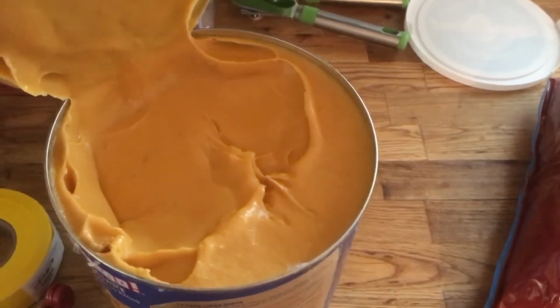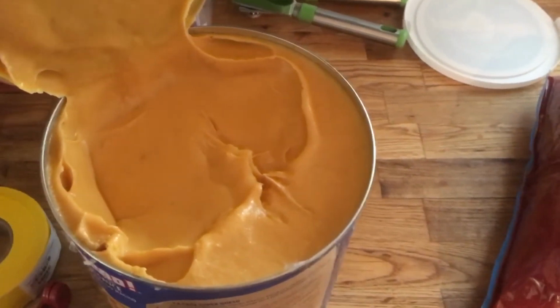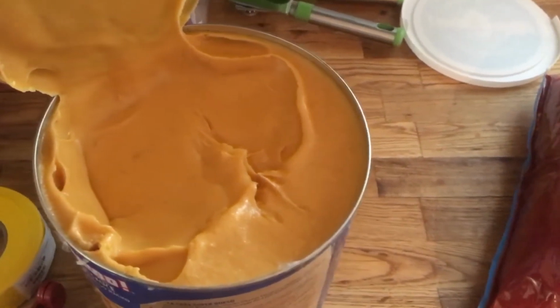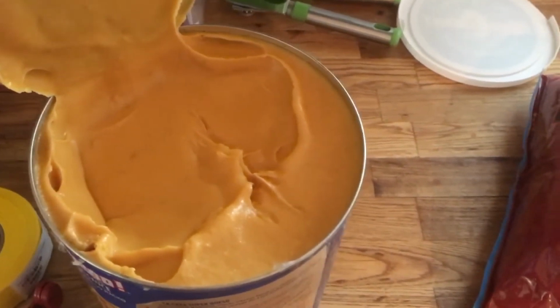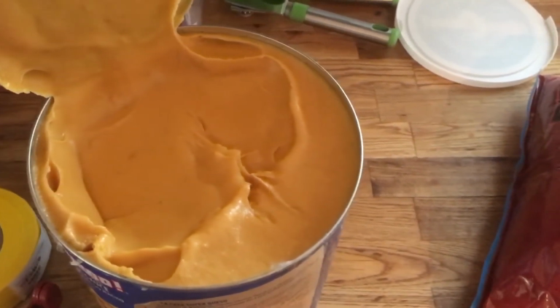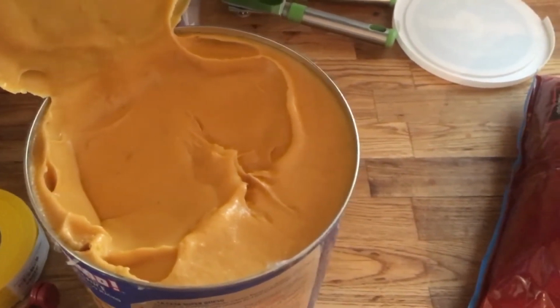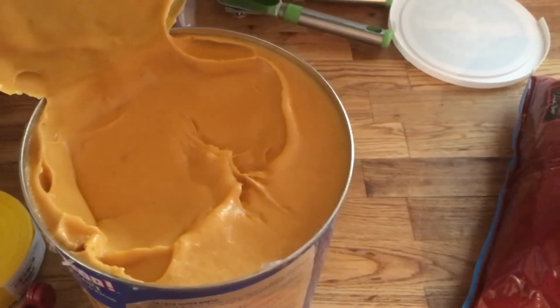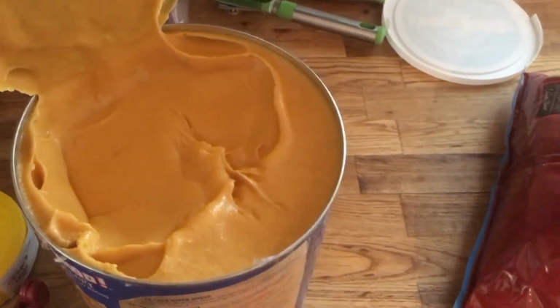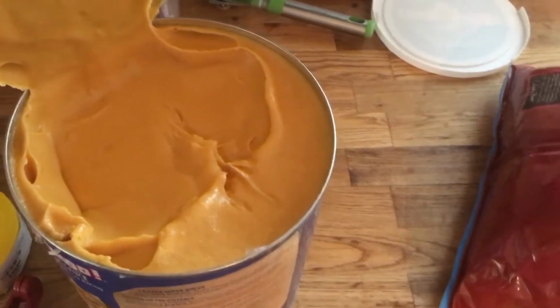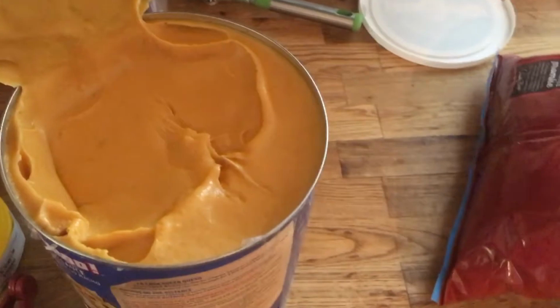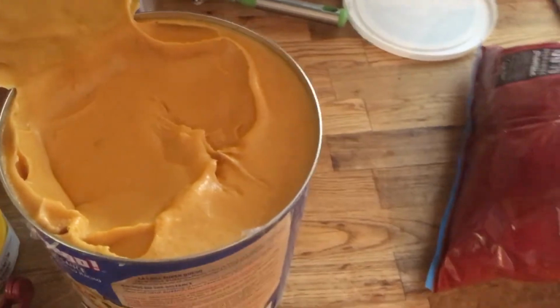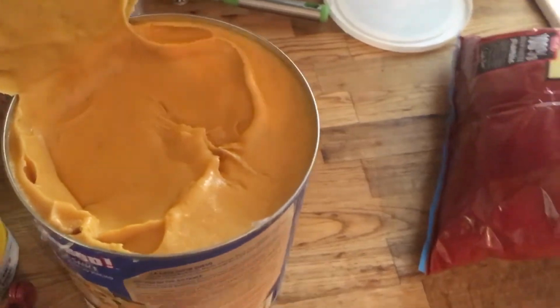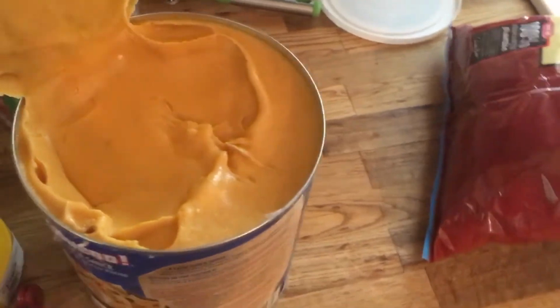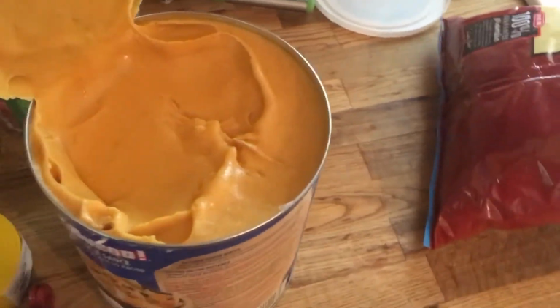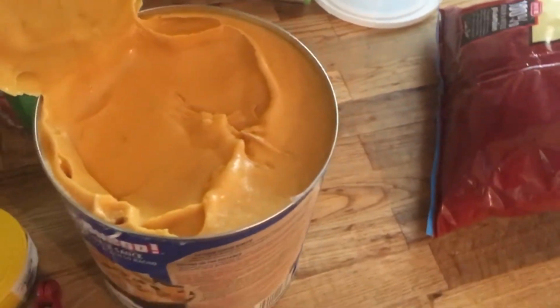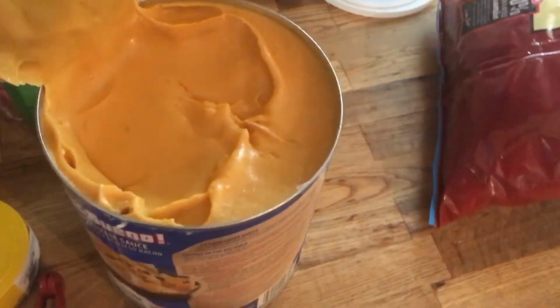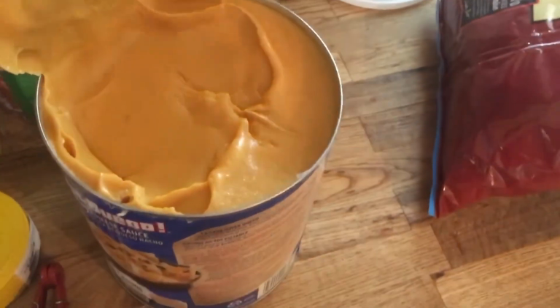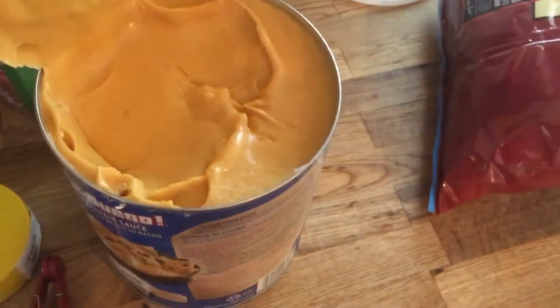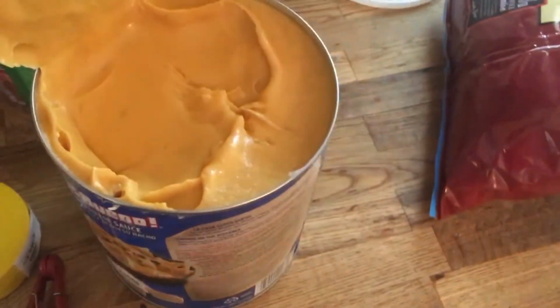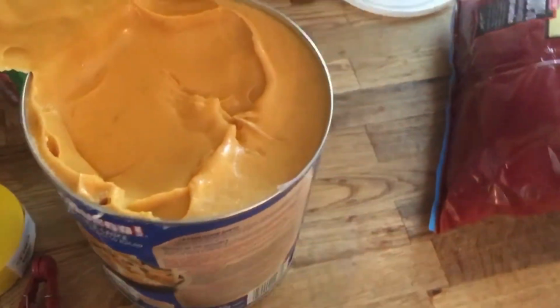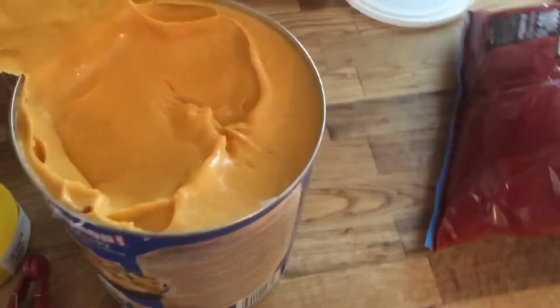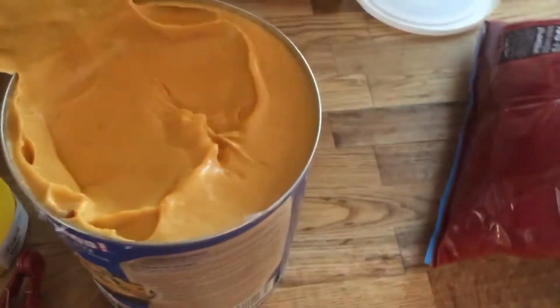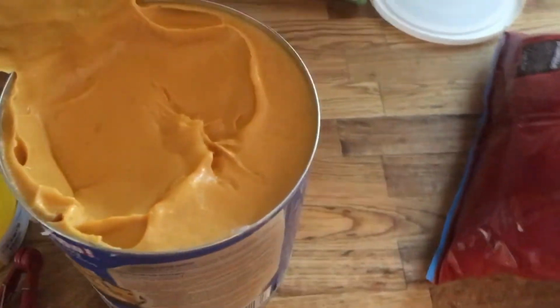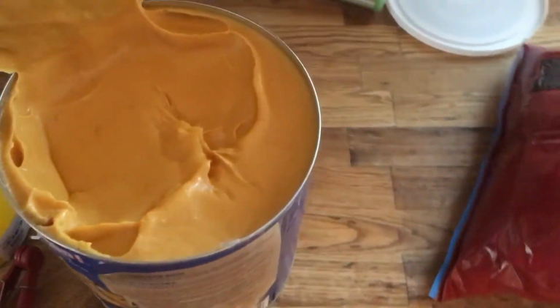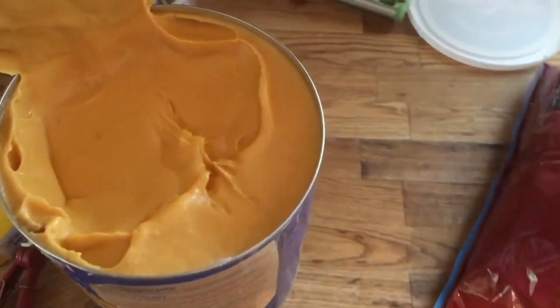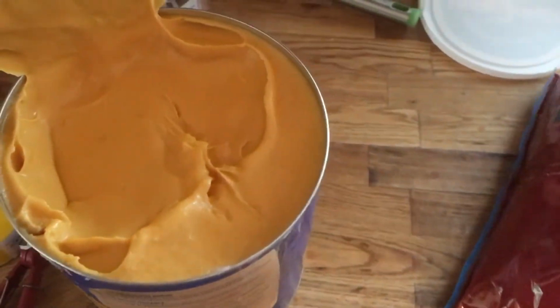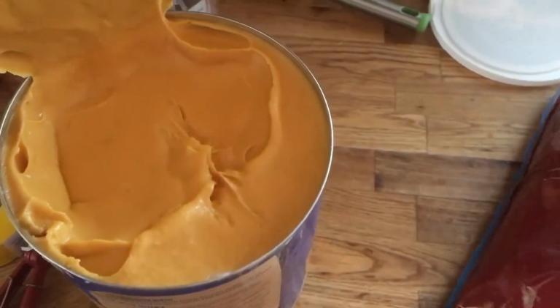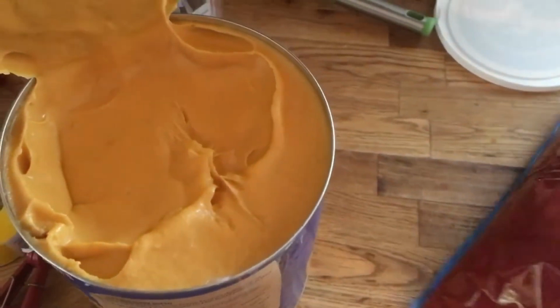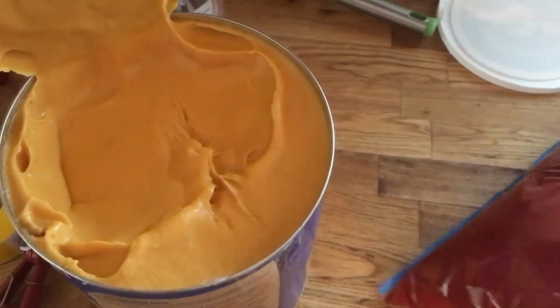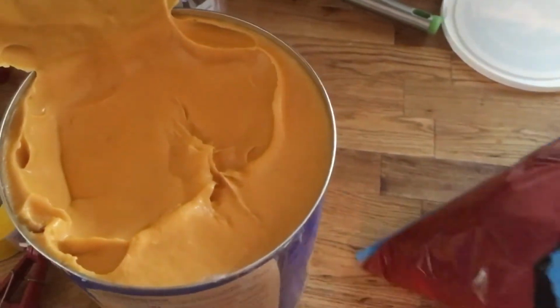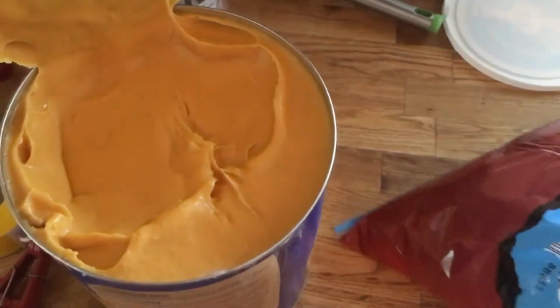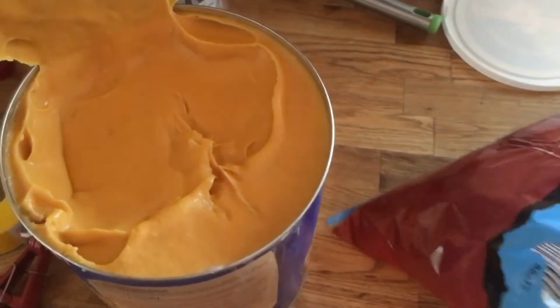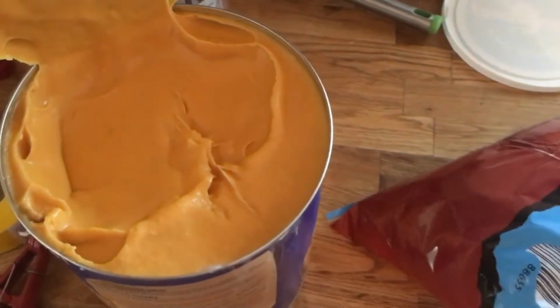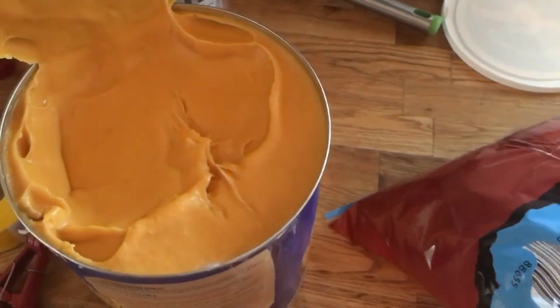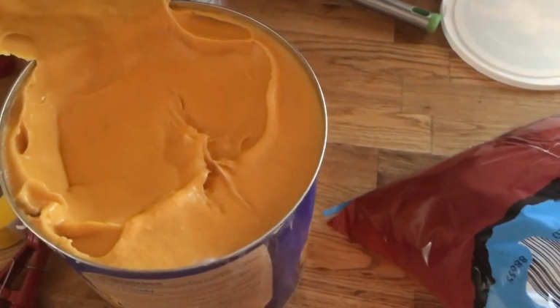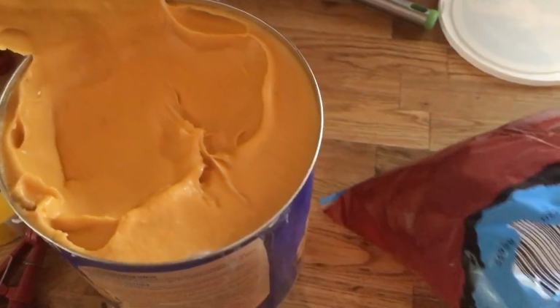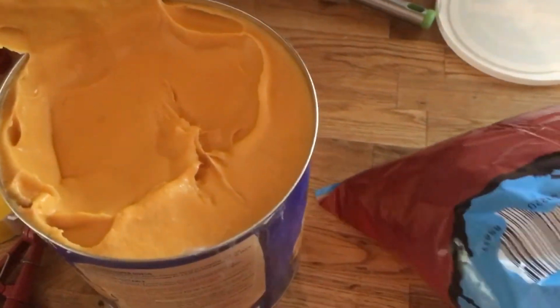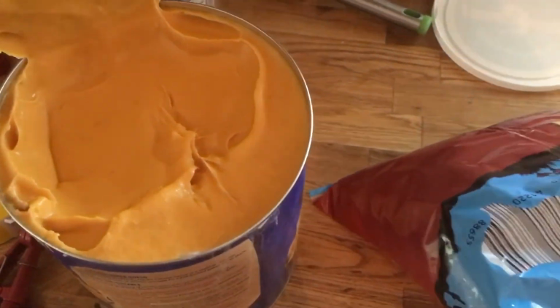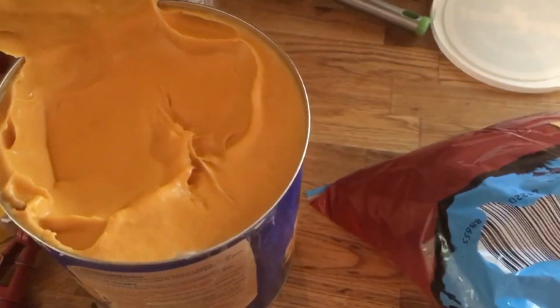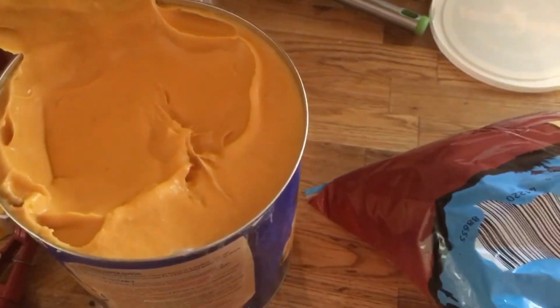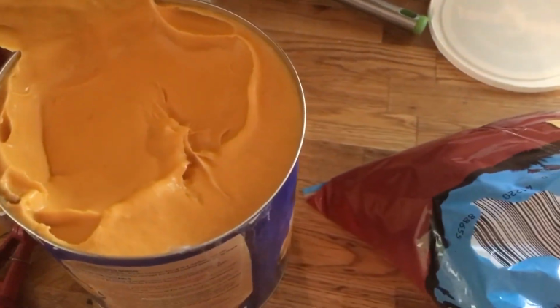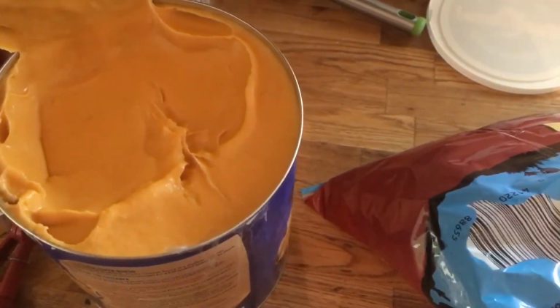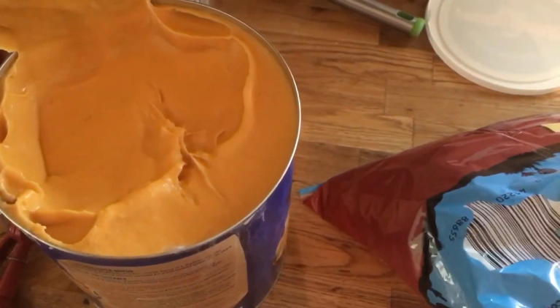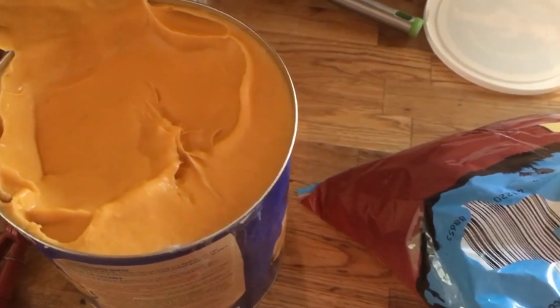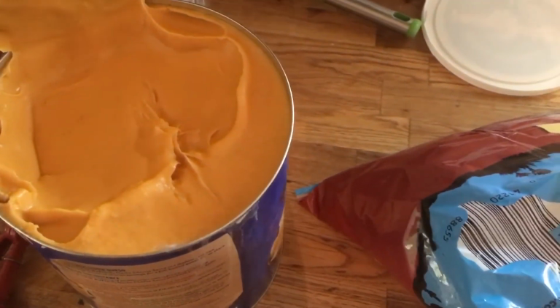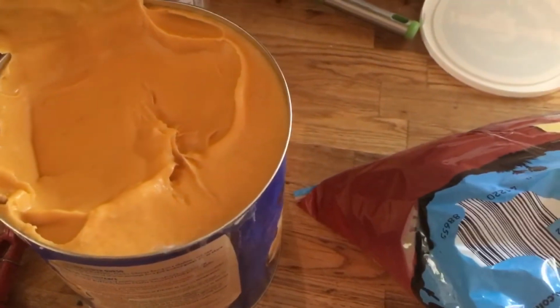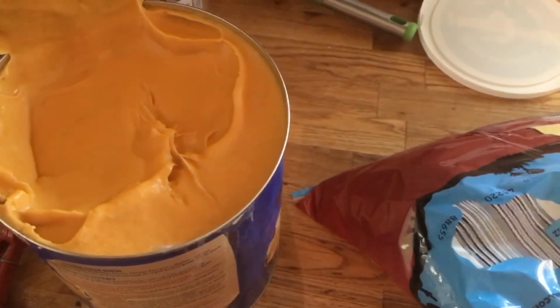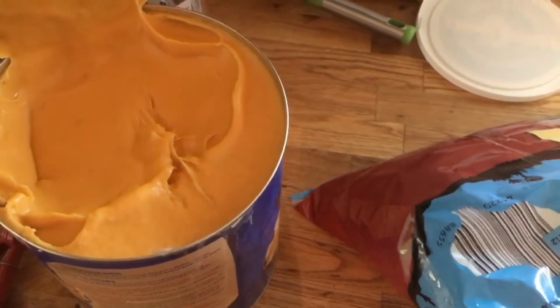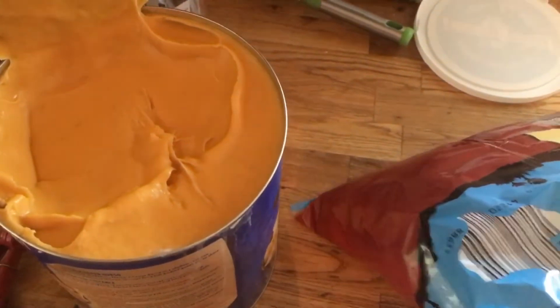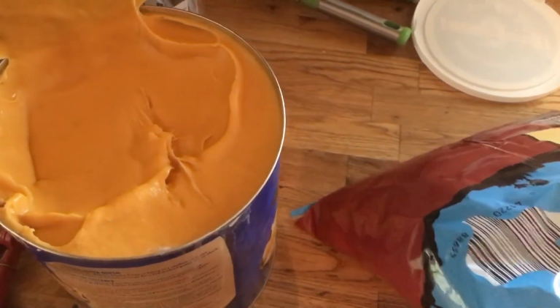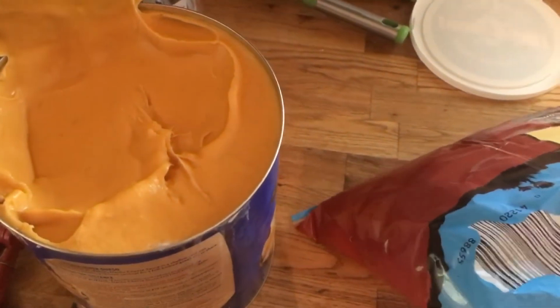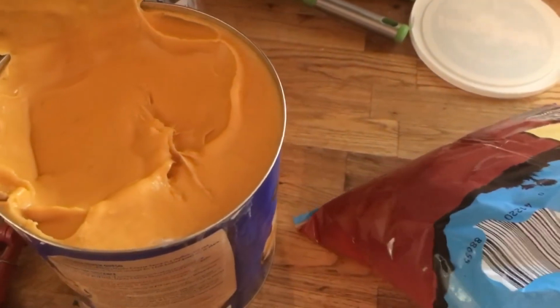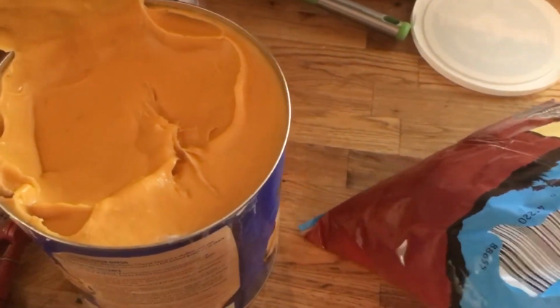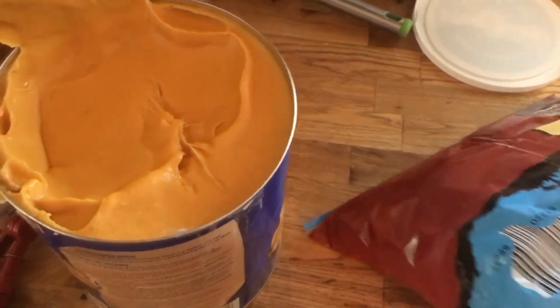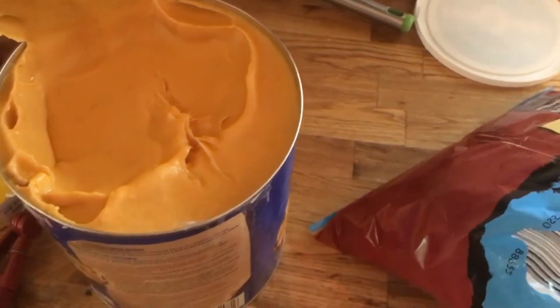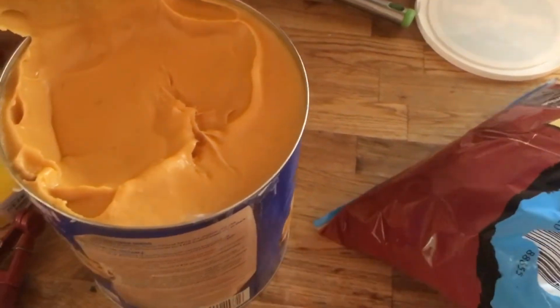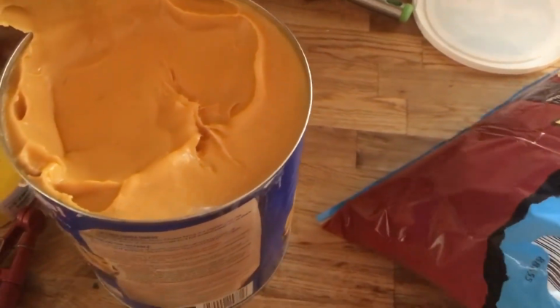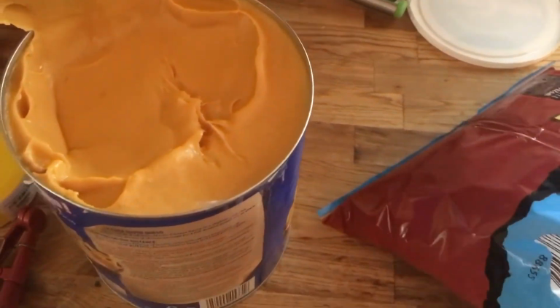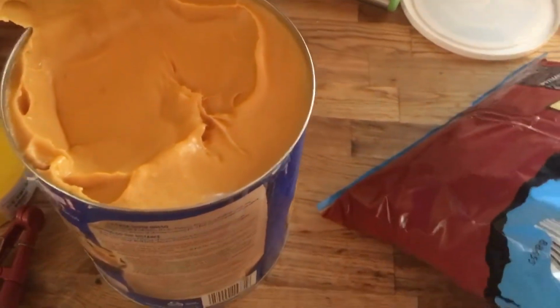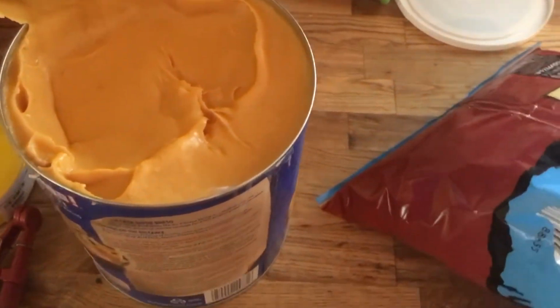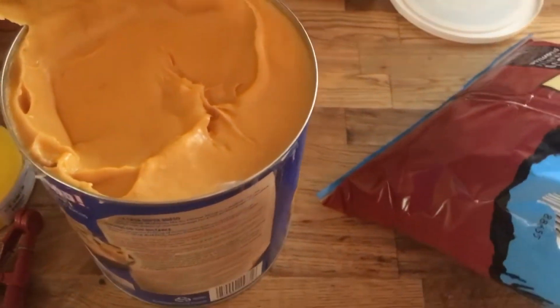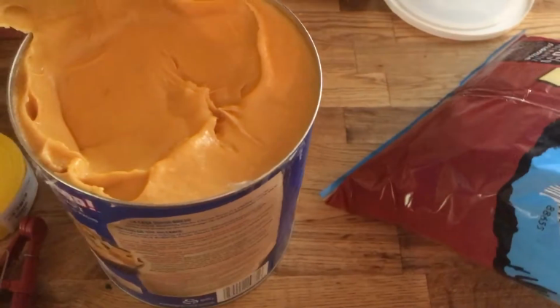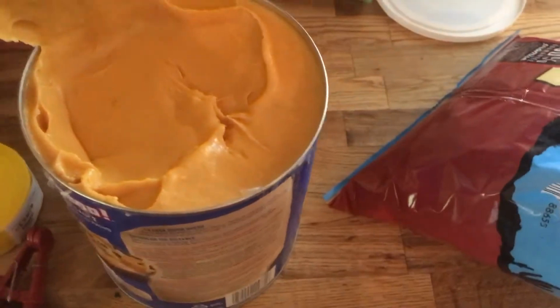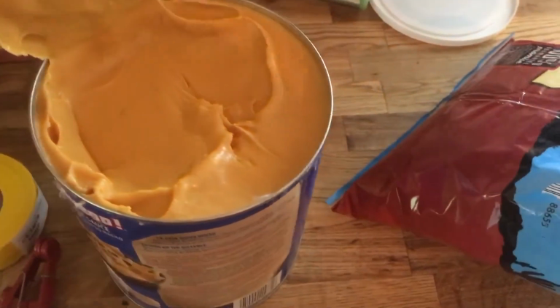Let's take a bite. Oh wow, that smells good. Mmm, that's legit.